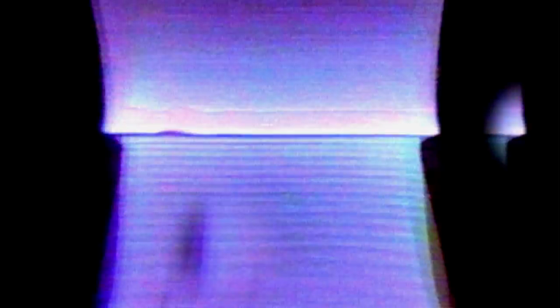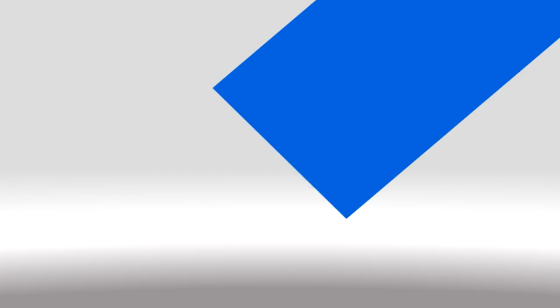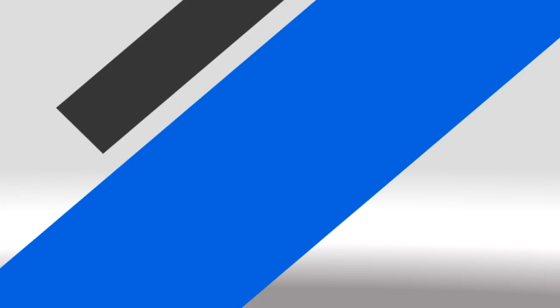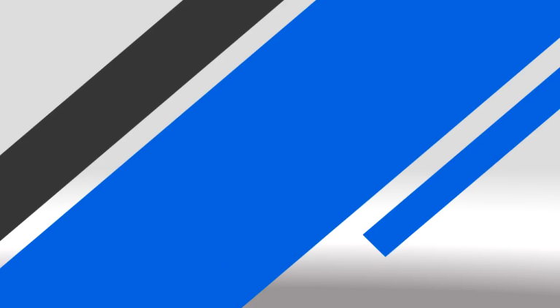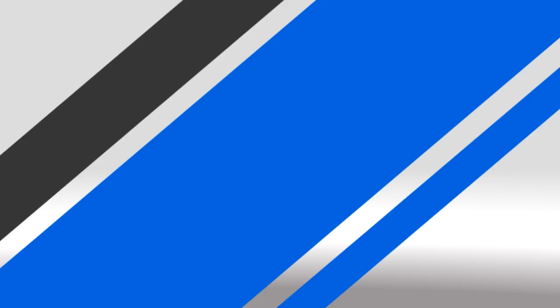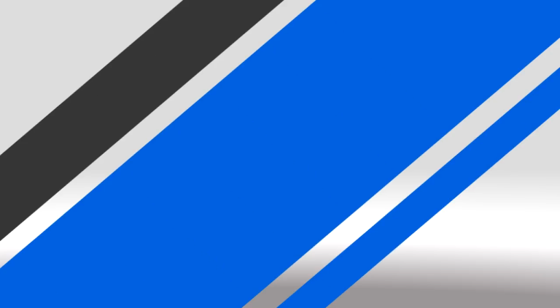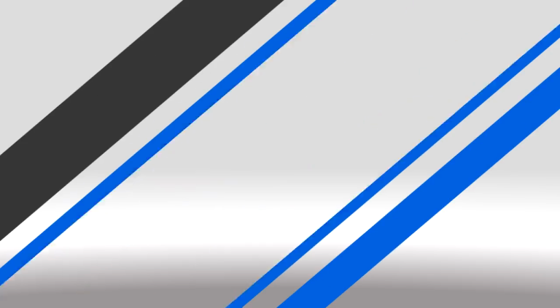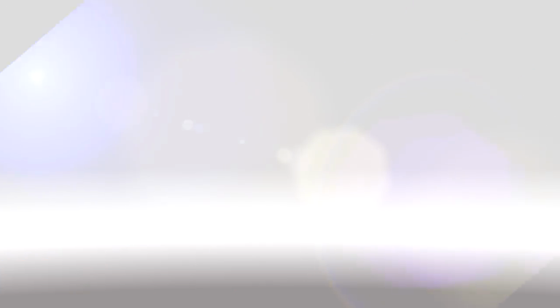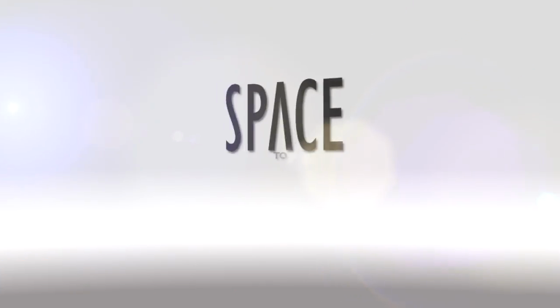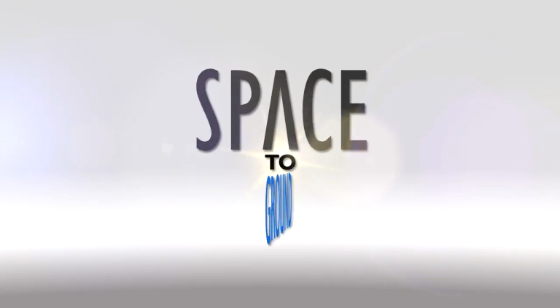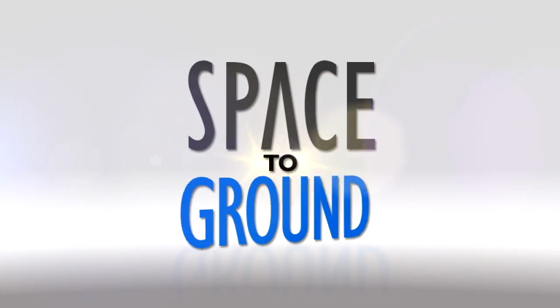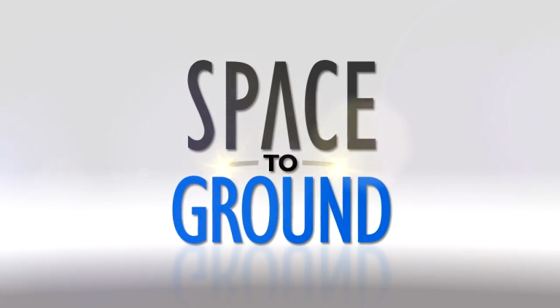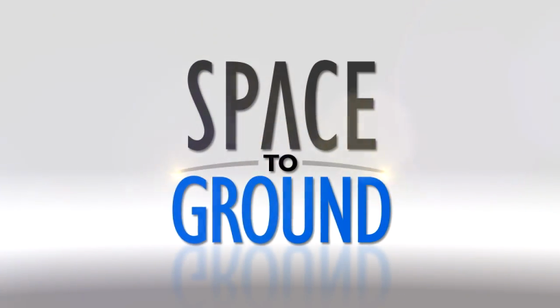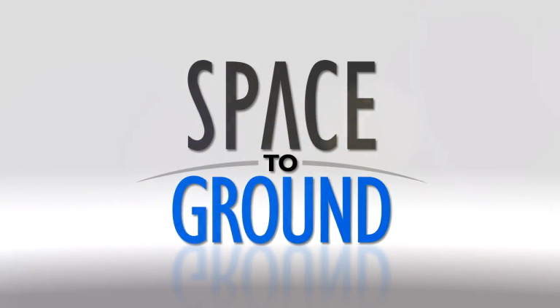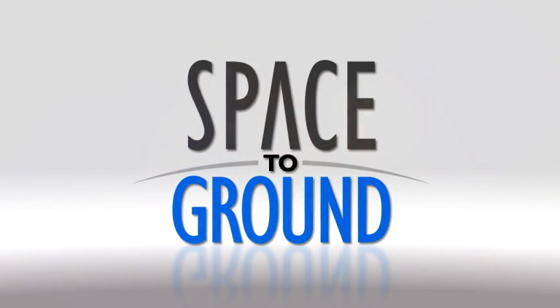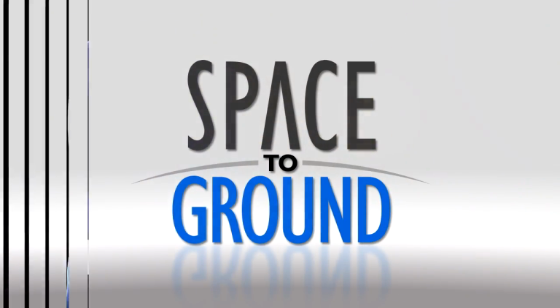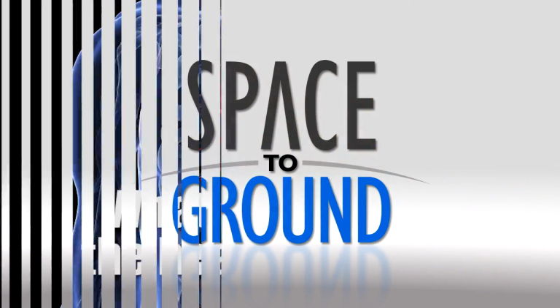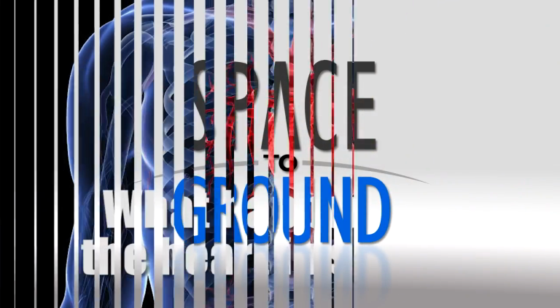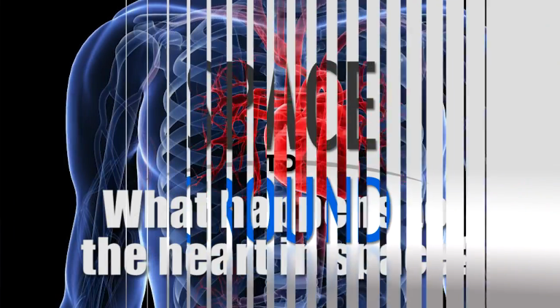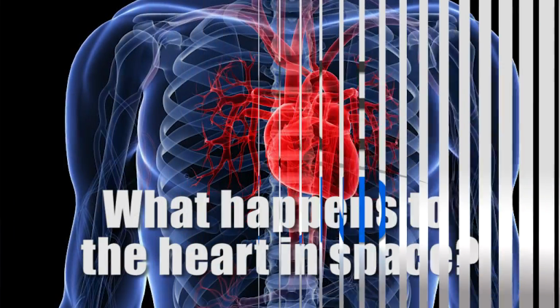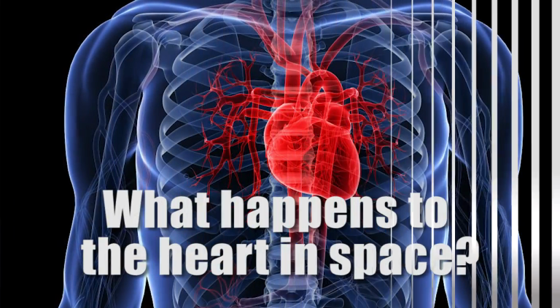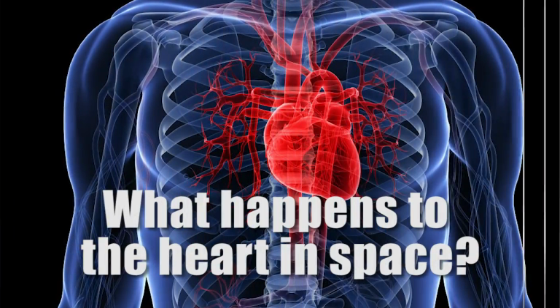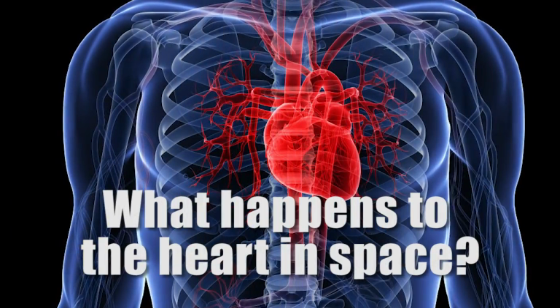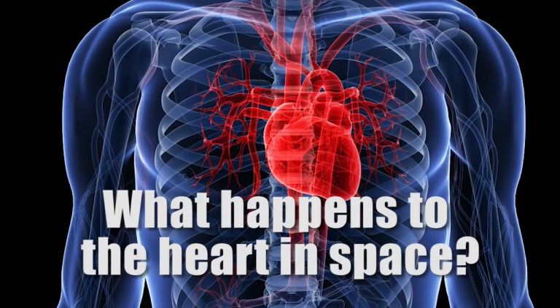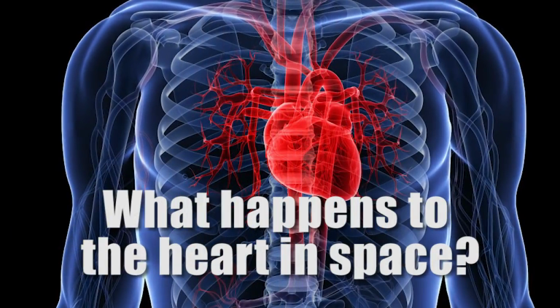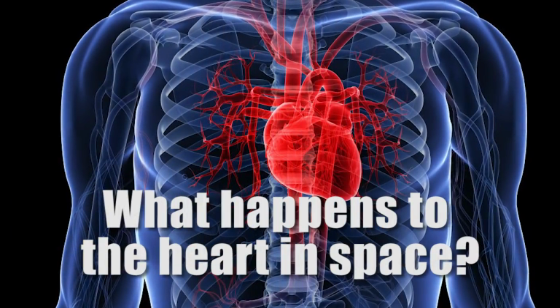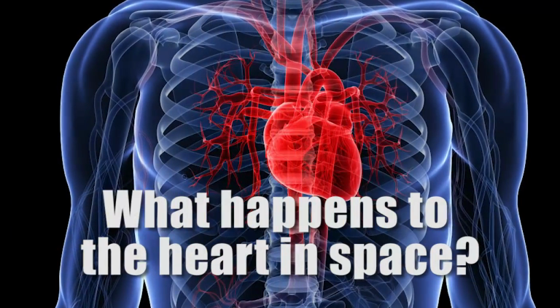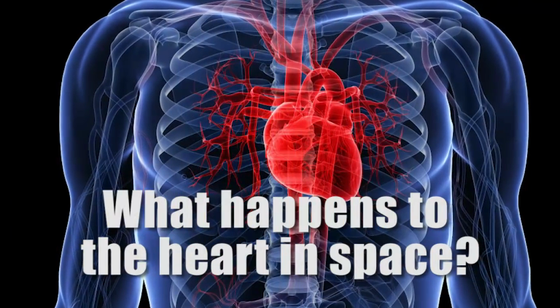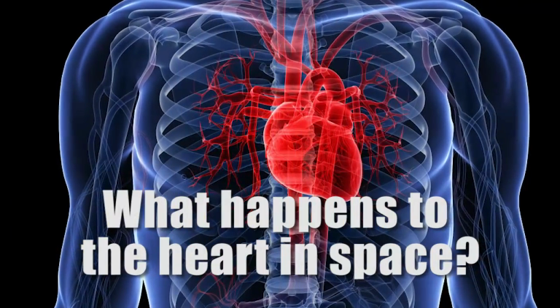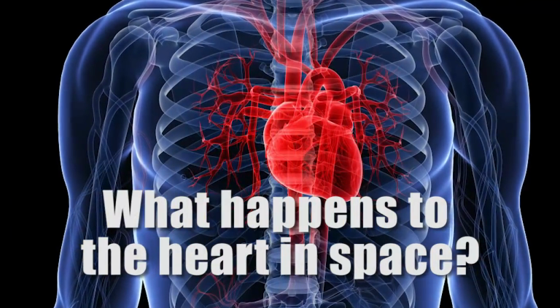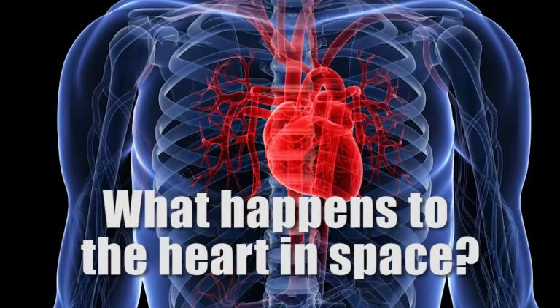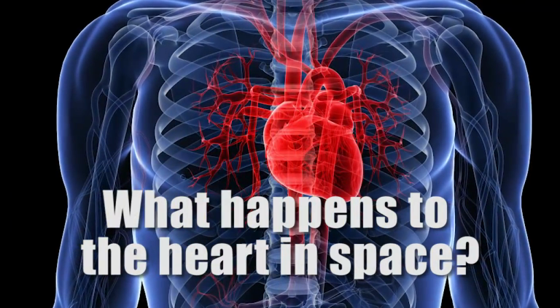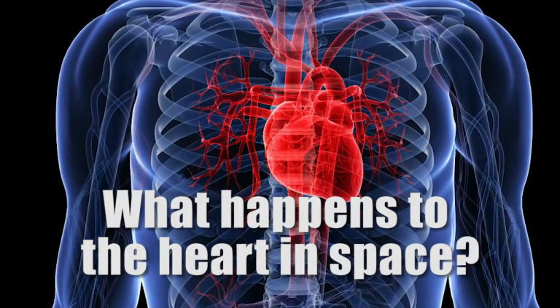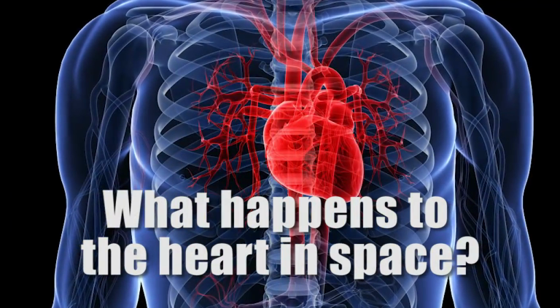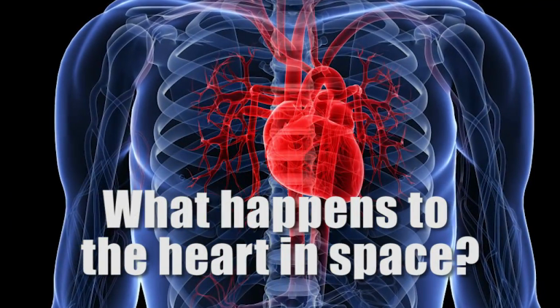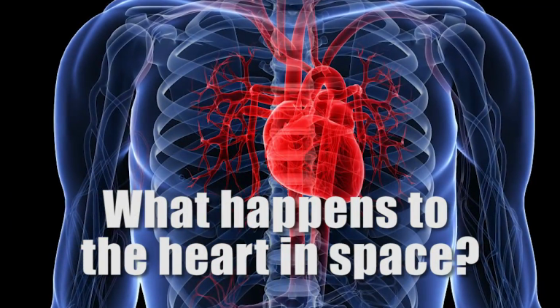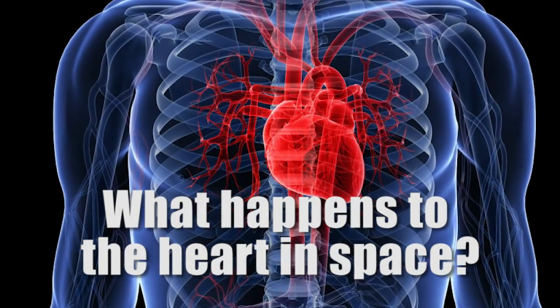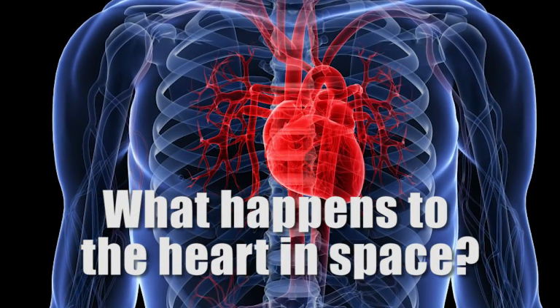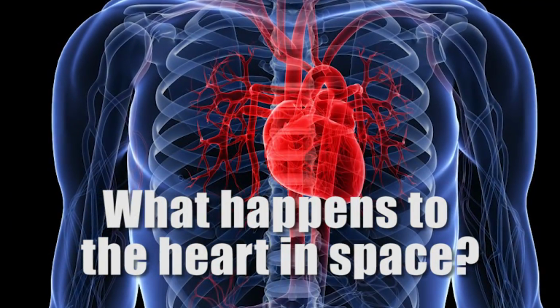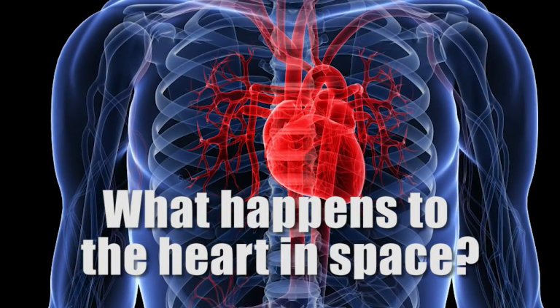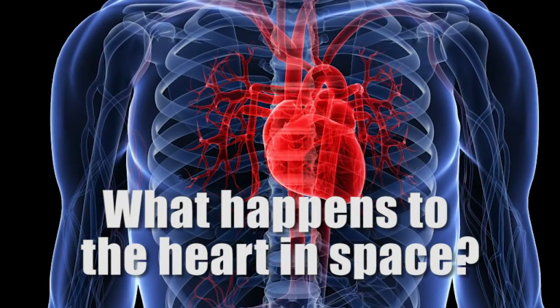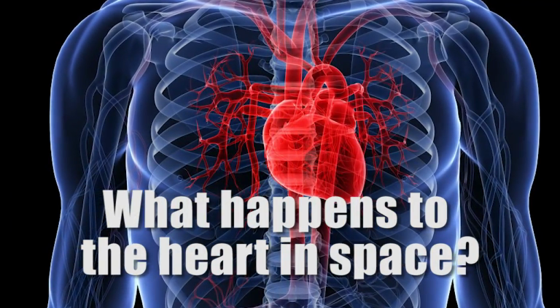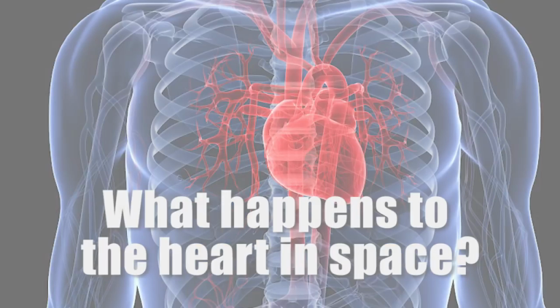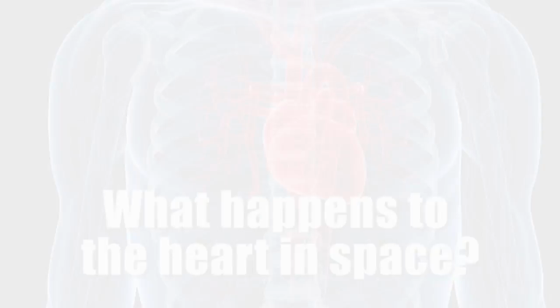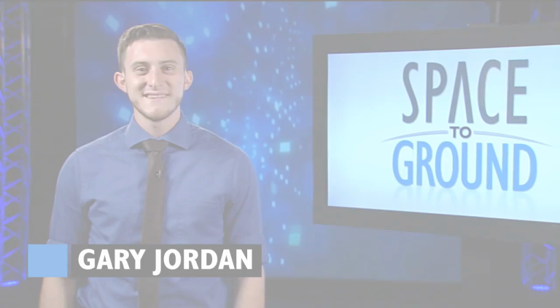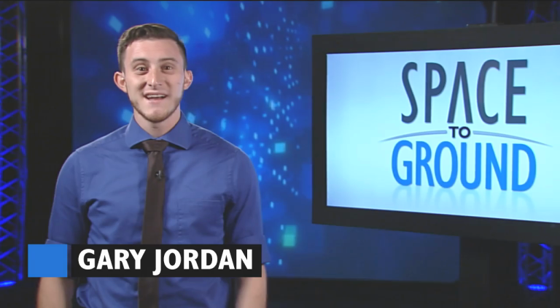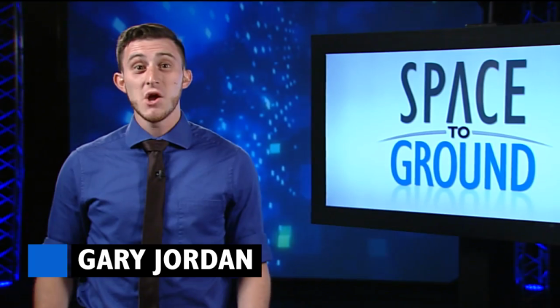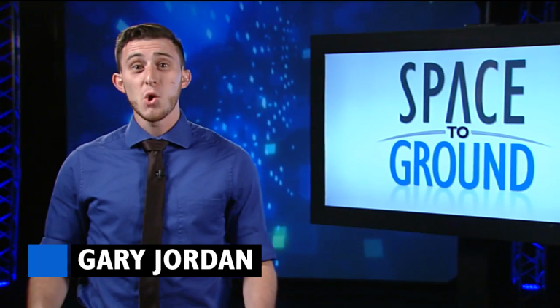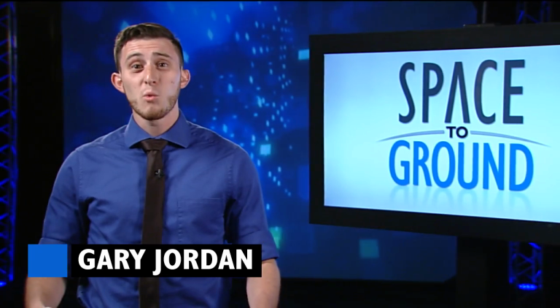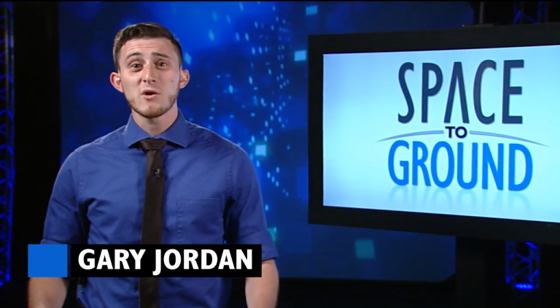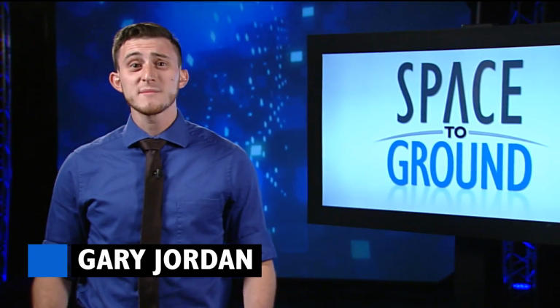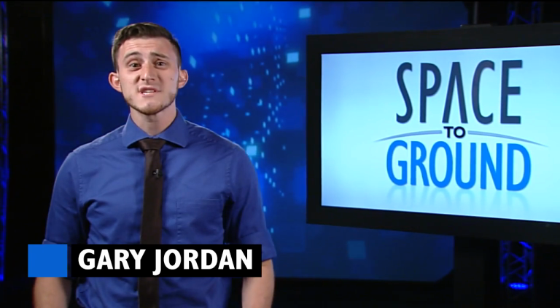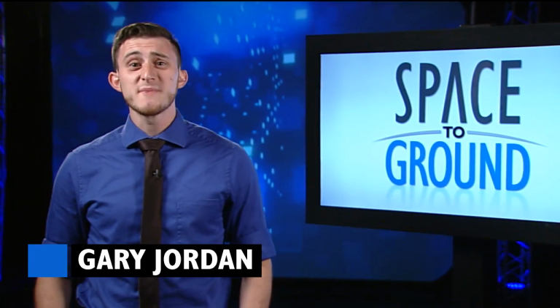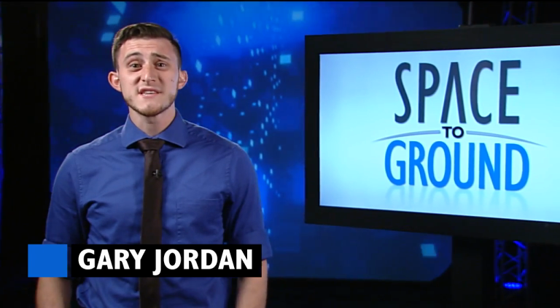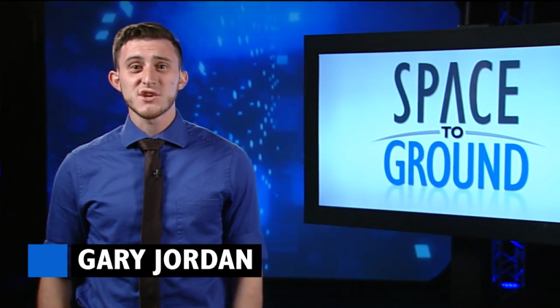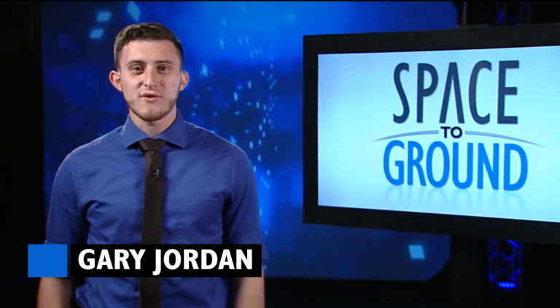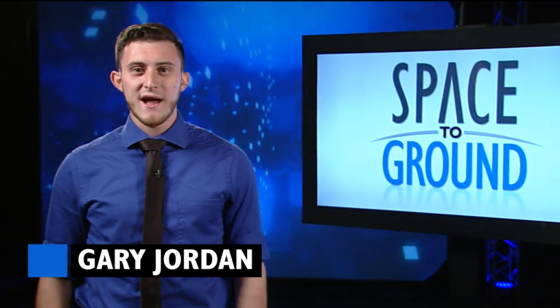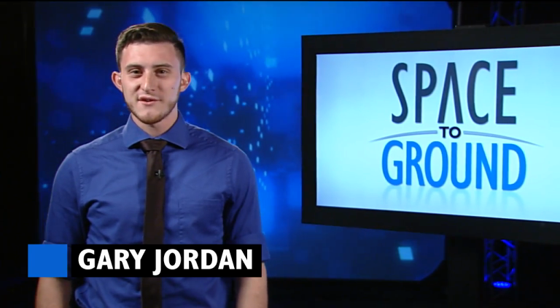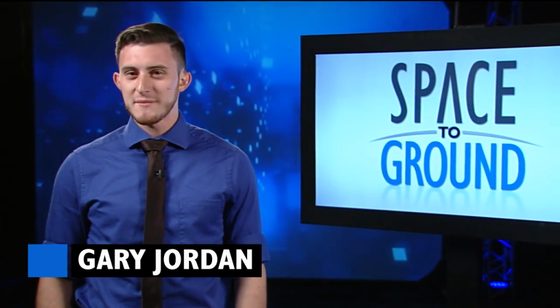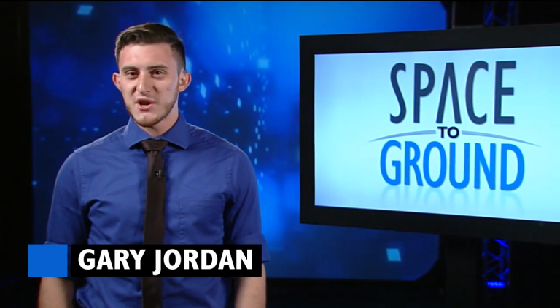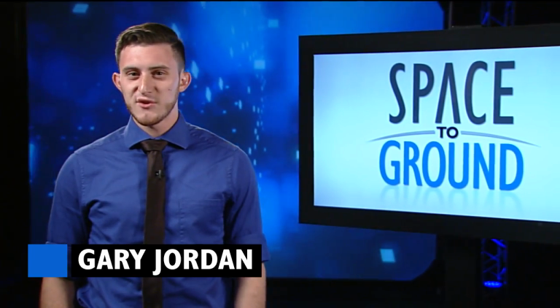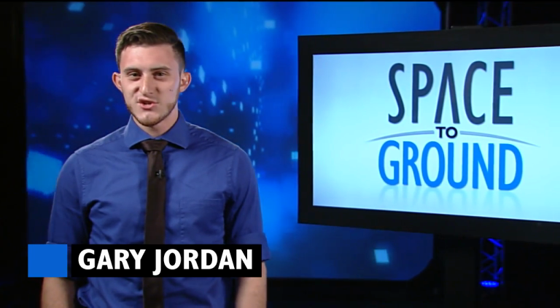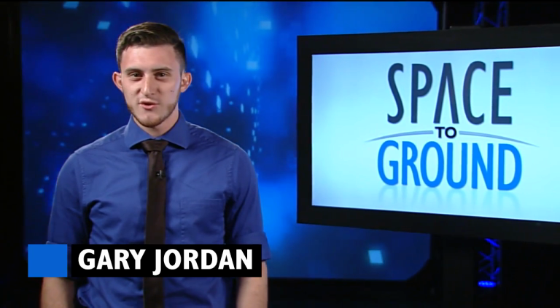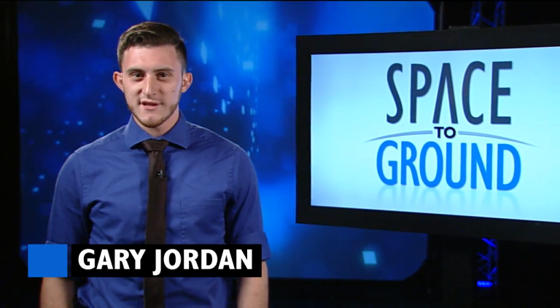Houston Station on Space to Ground. What happens to the heart in space? Welcome to Space to Ground. I'm Gary Jordan.